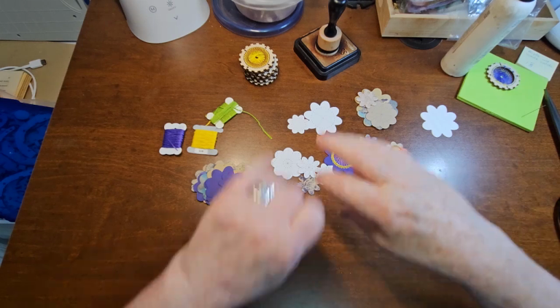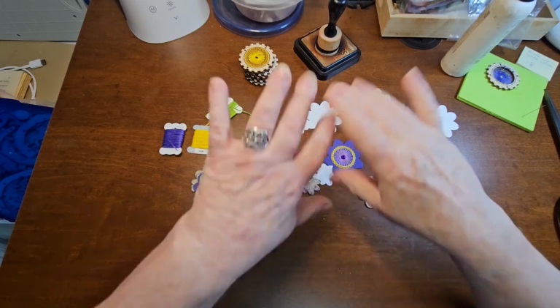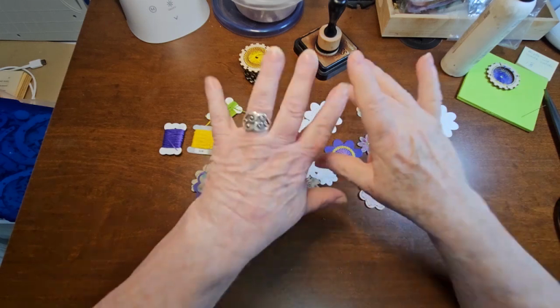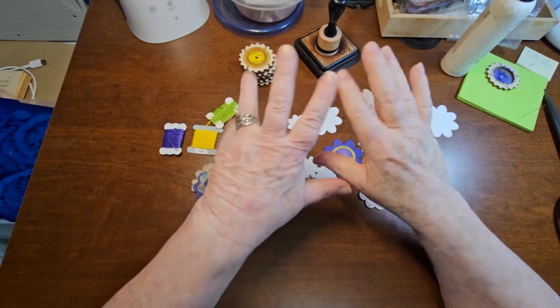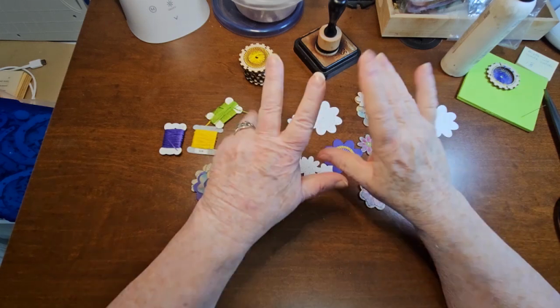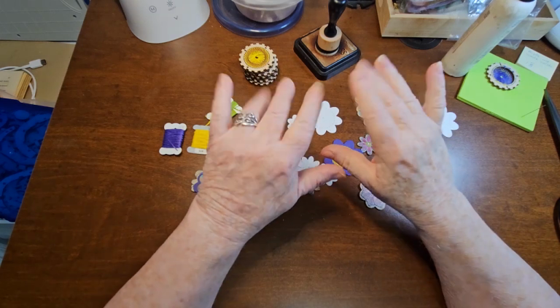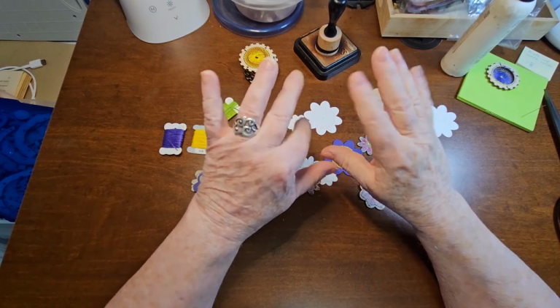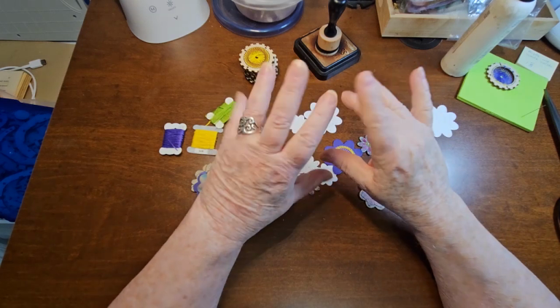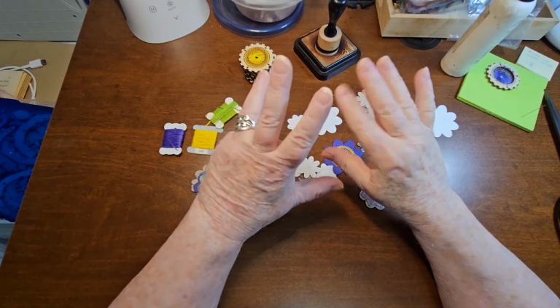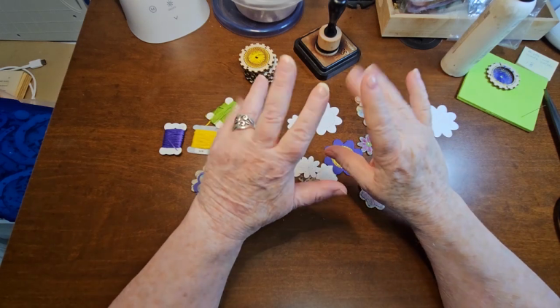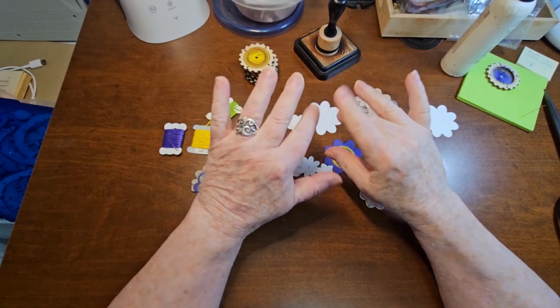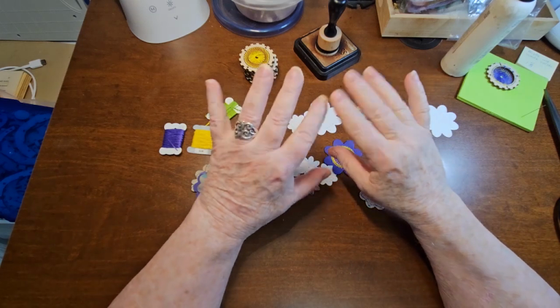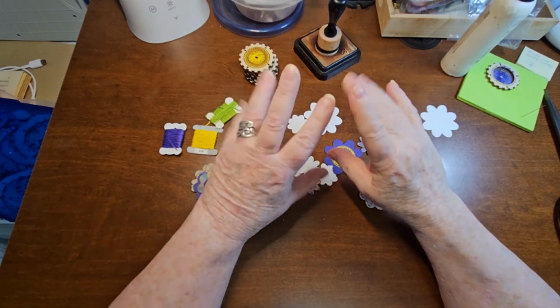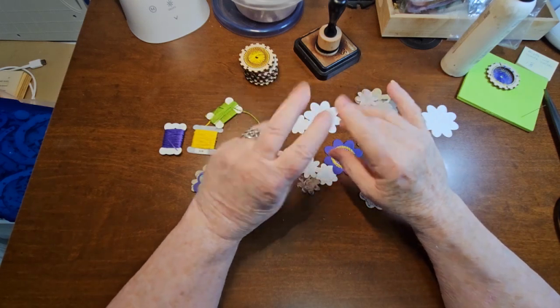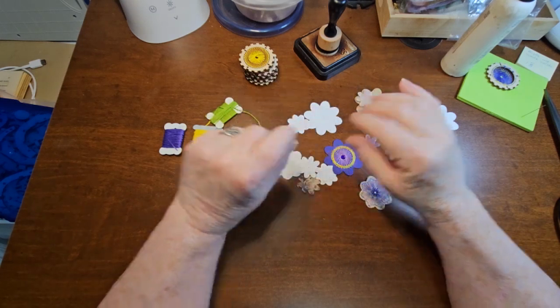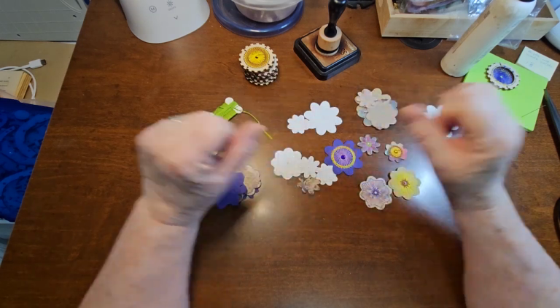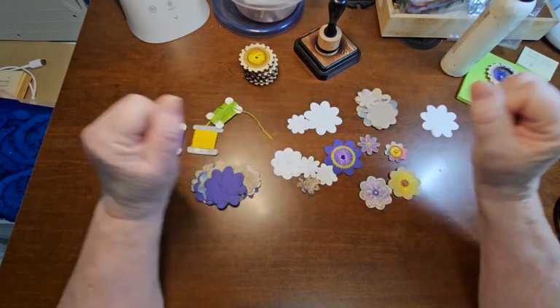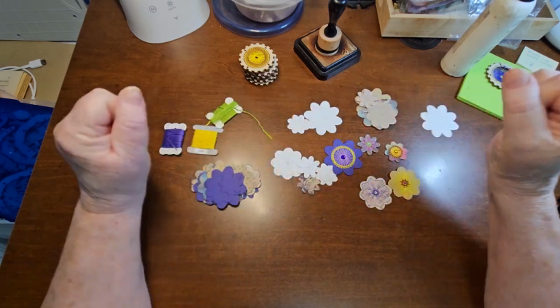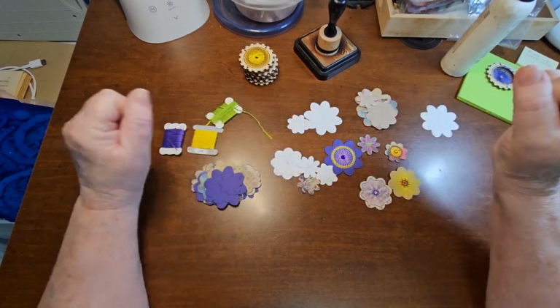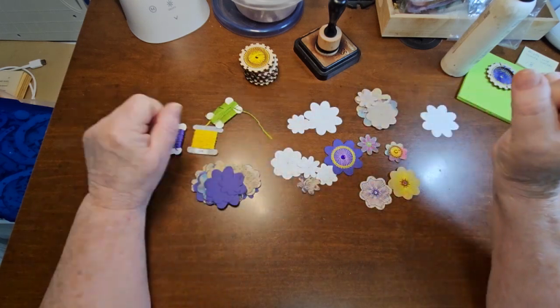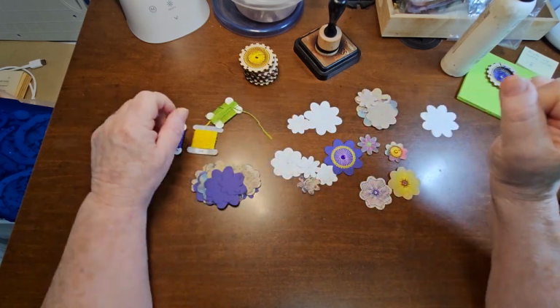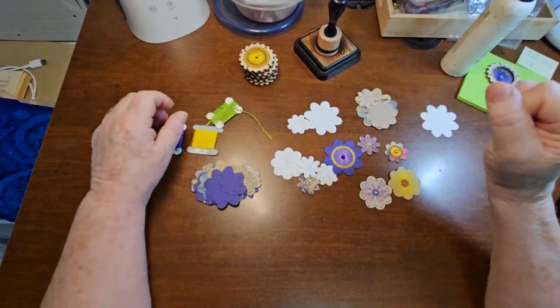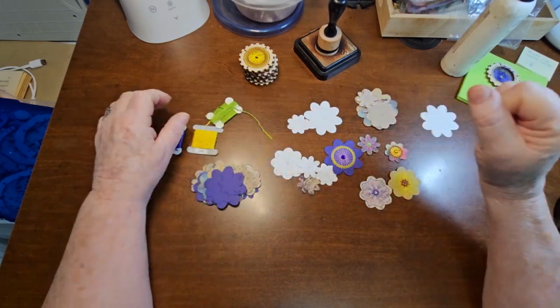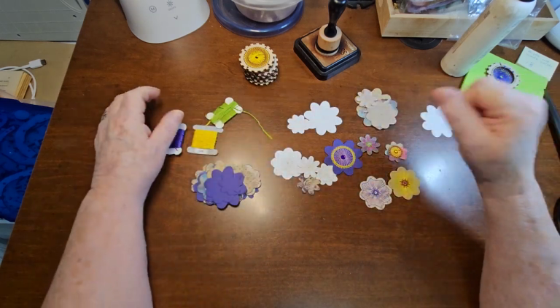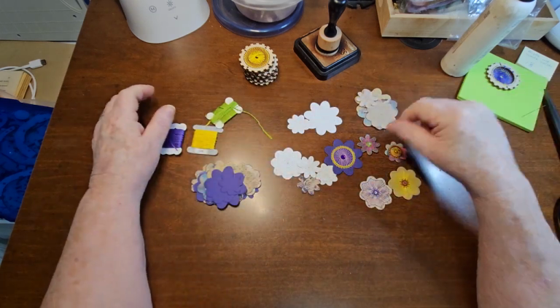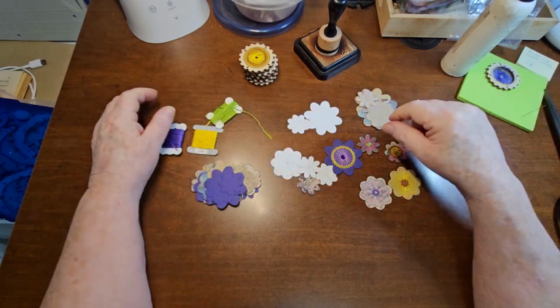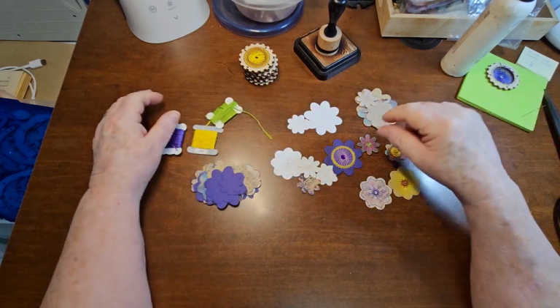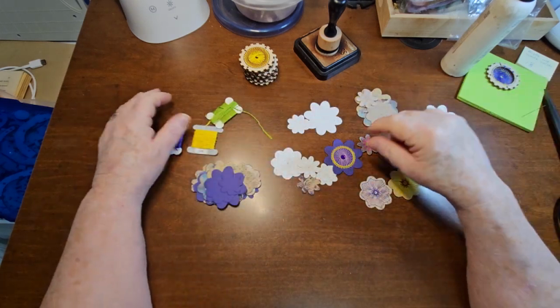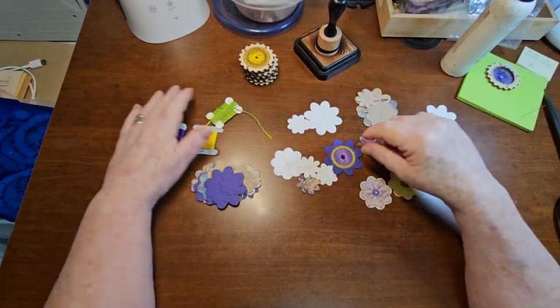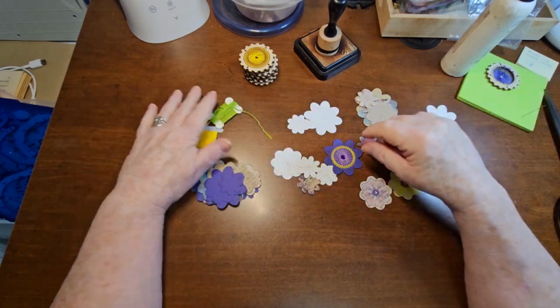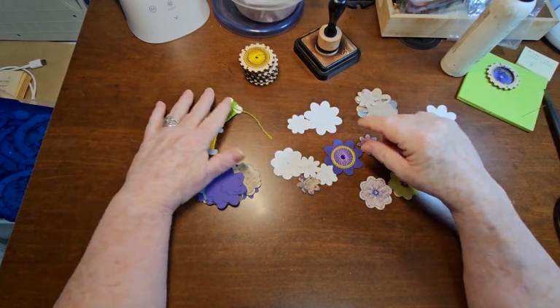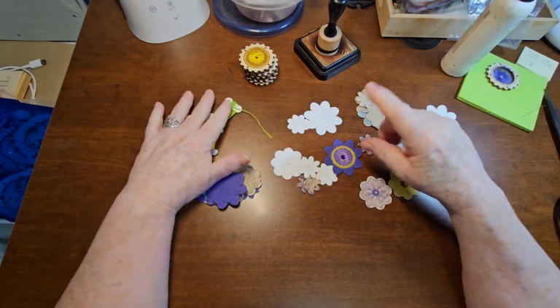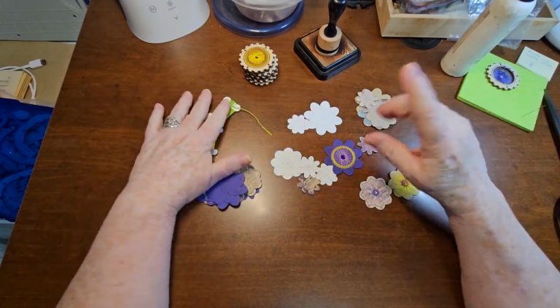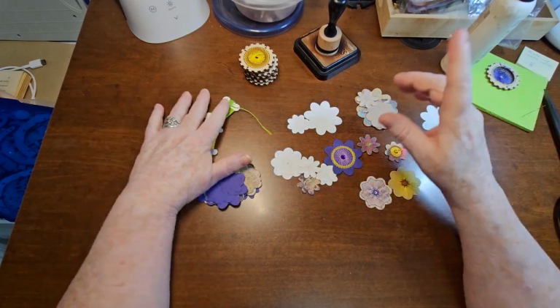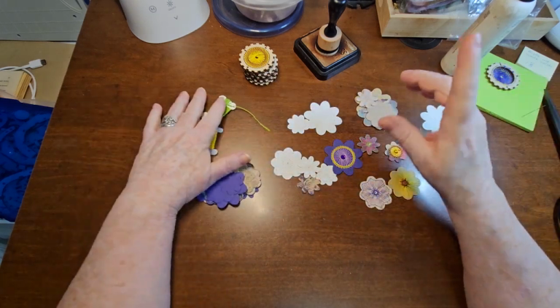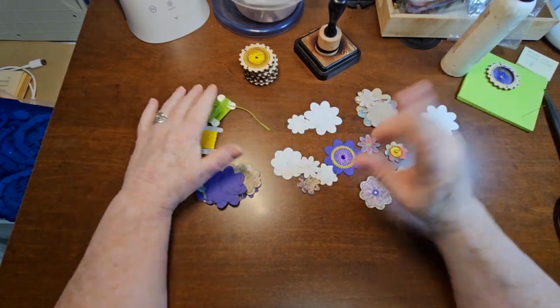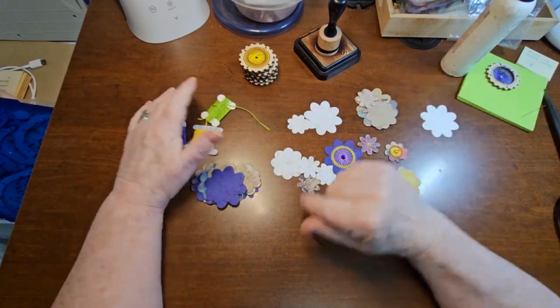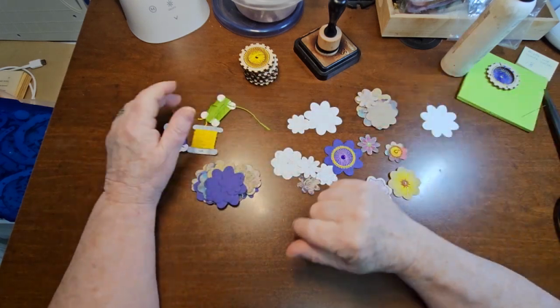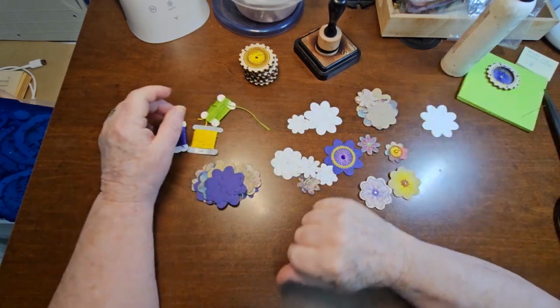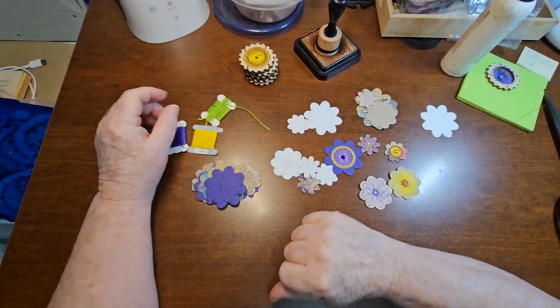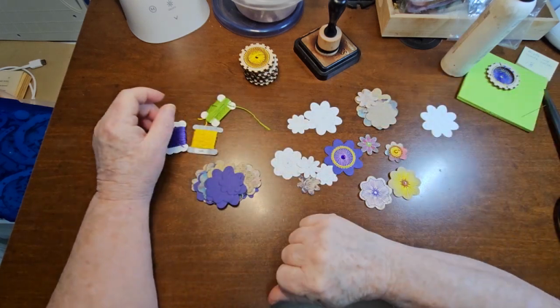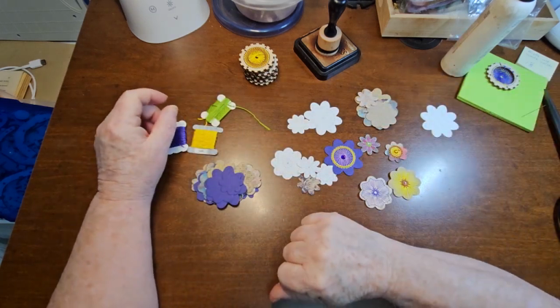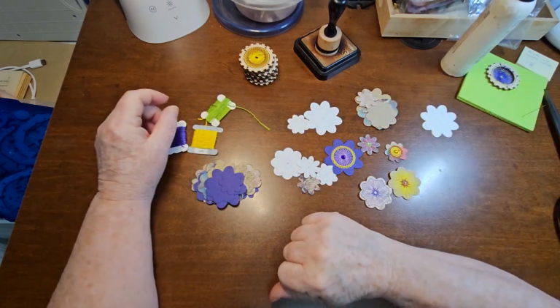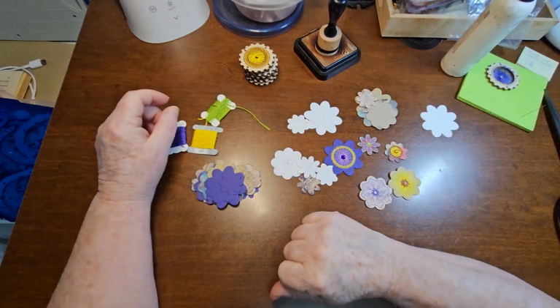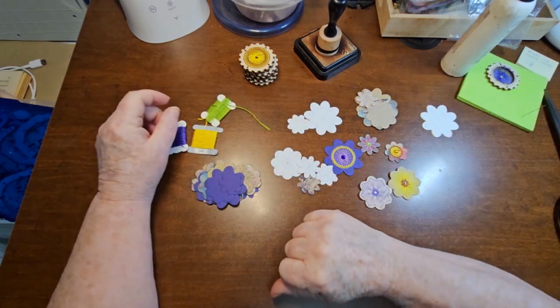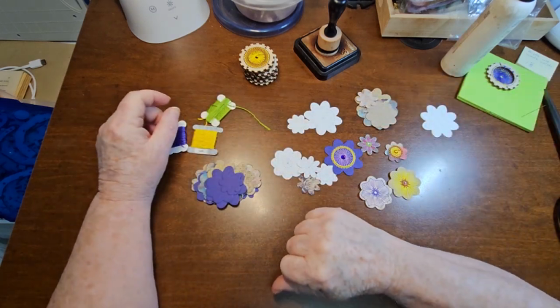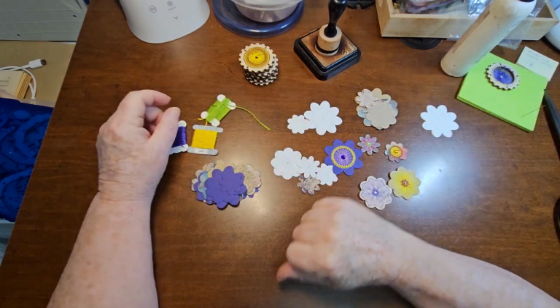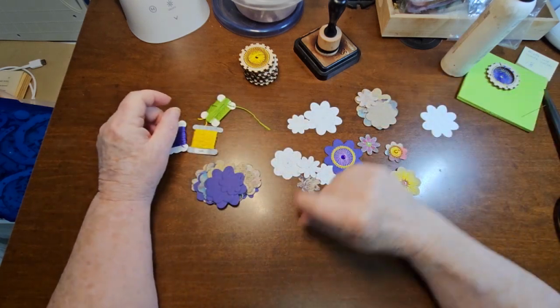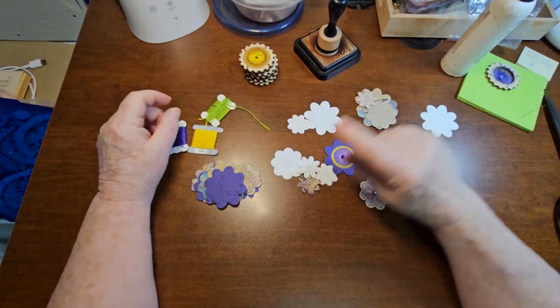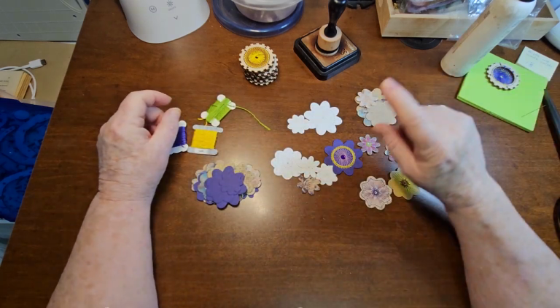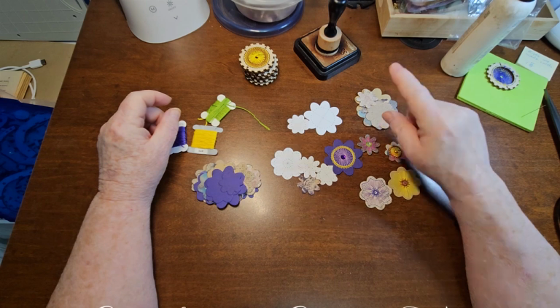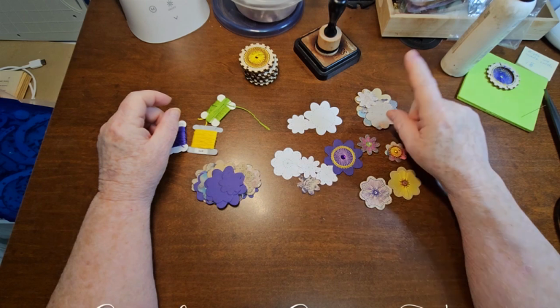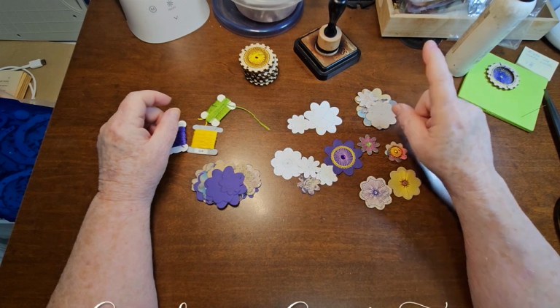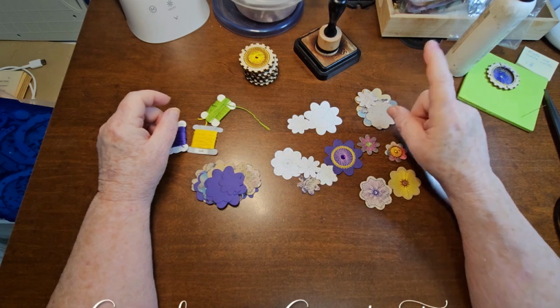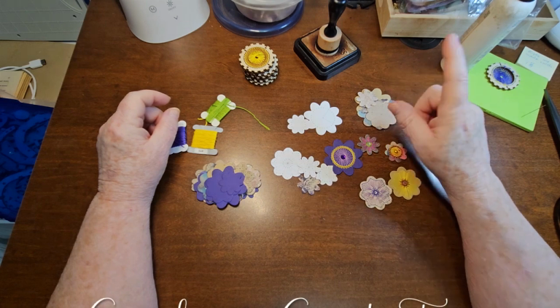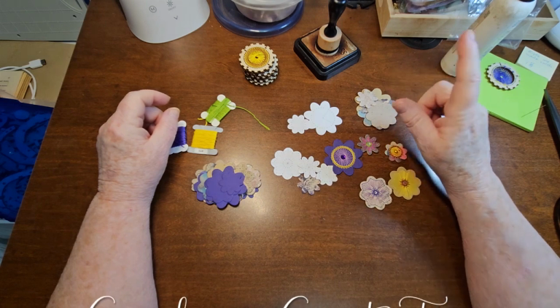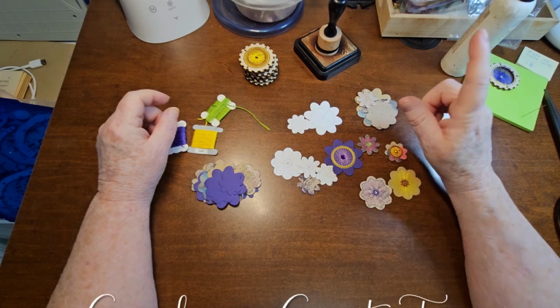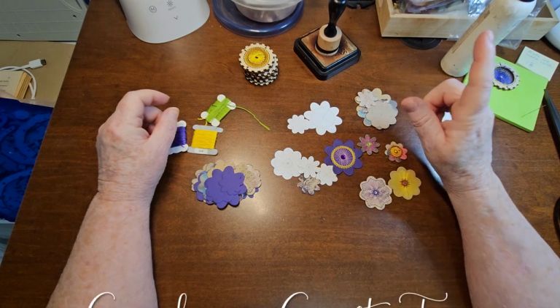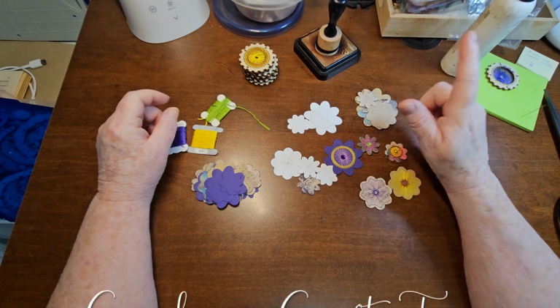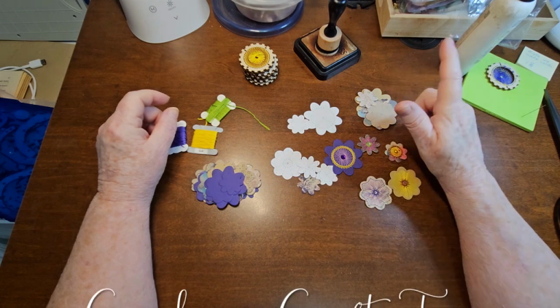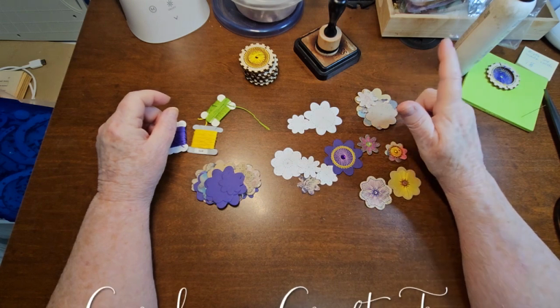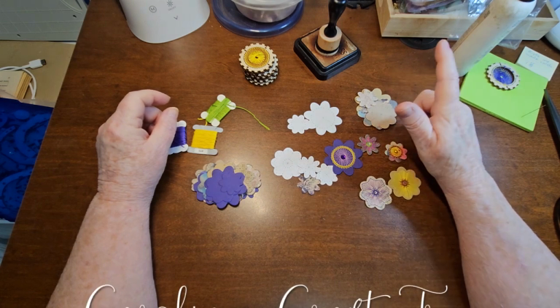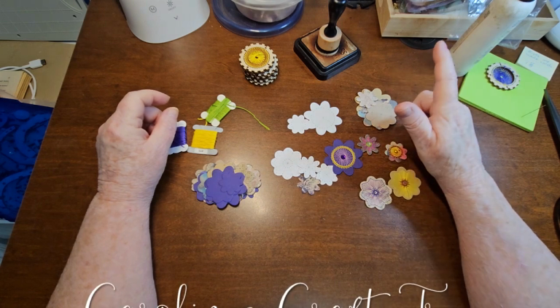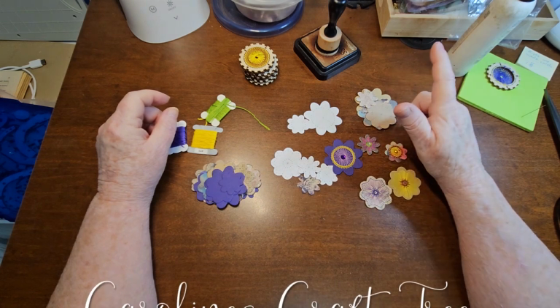Hello everyone, welcome to Caroline's Craft Tree. Today we are going to do some stitched flowers.